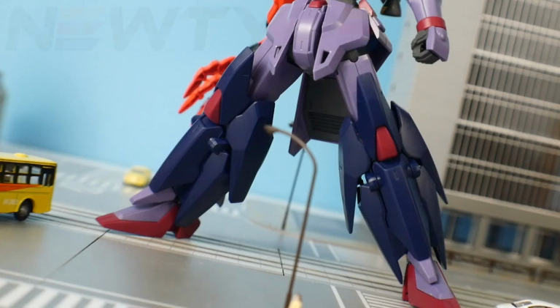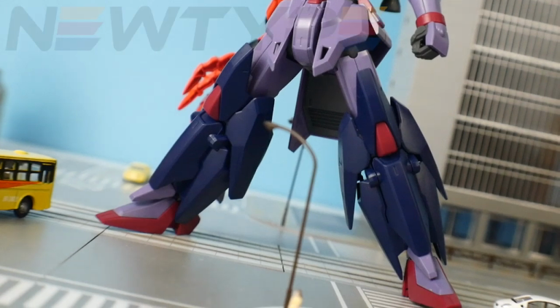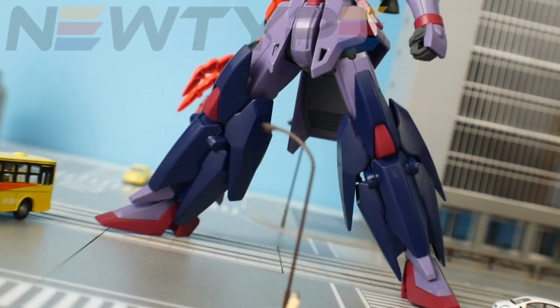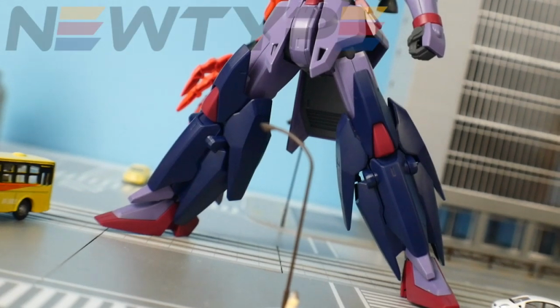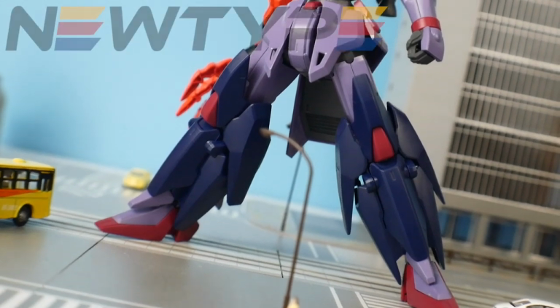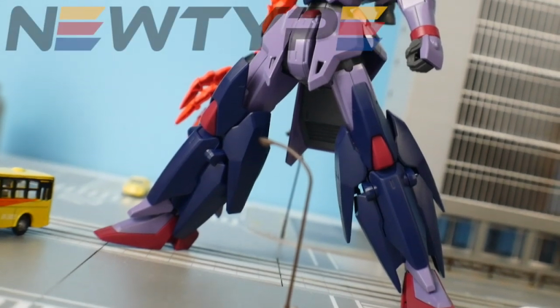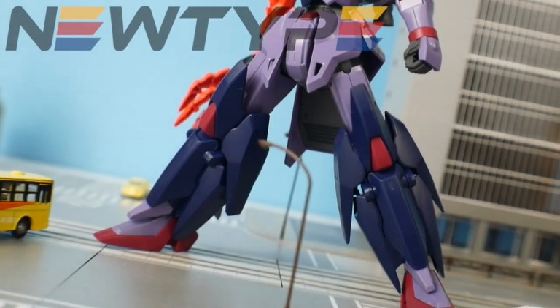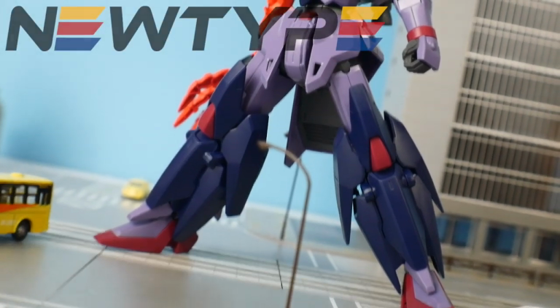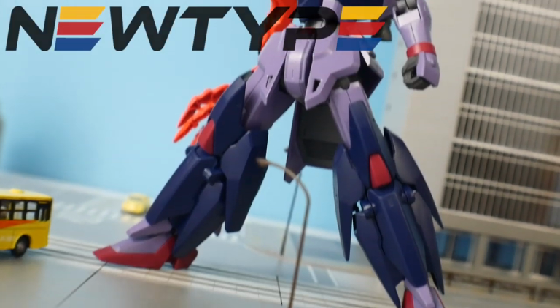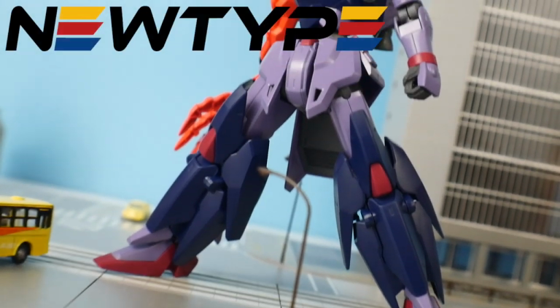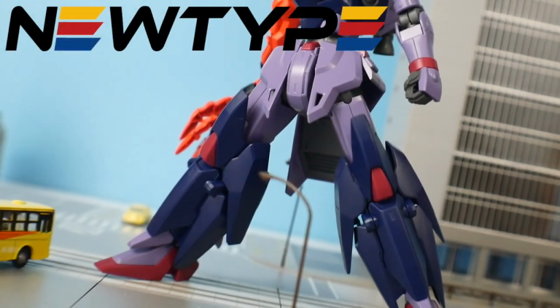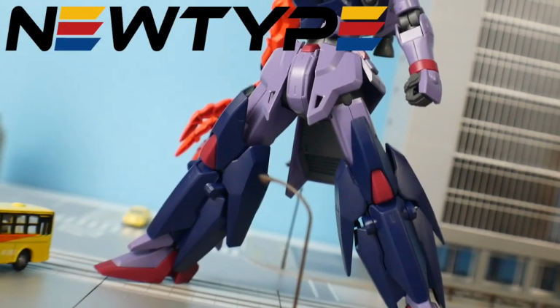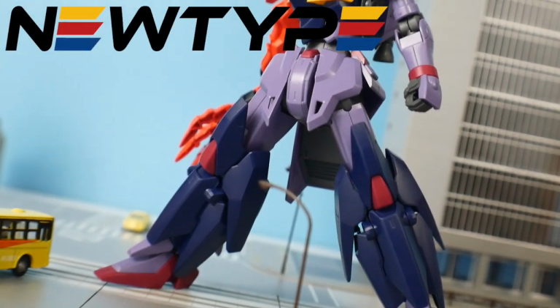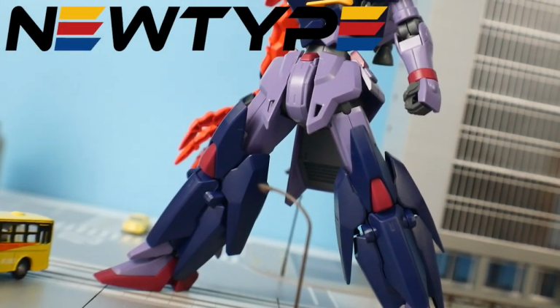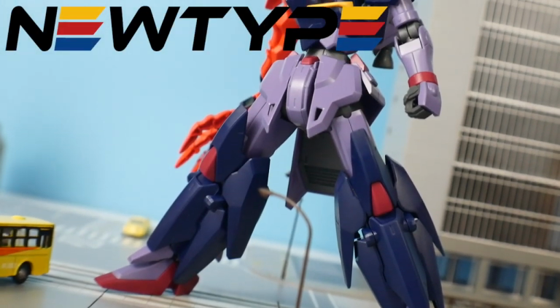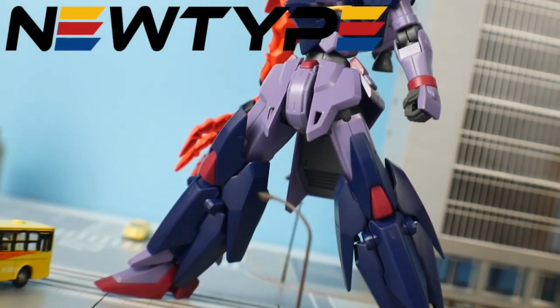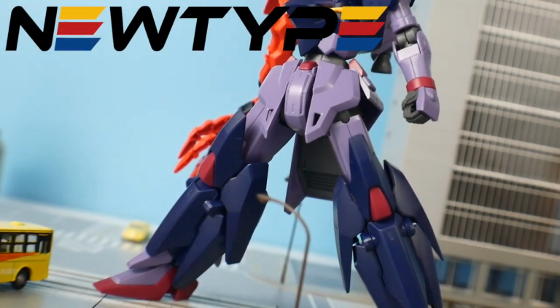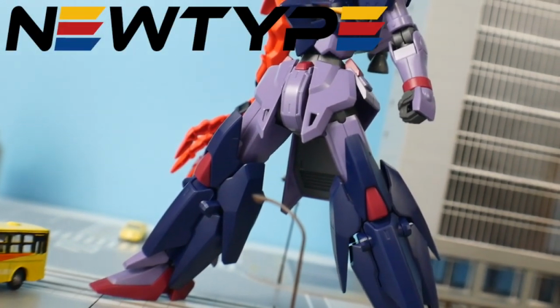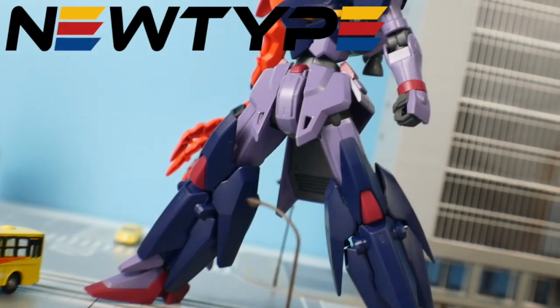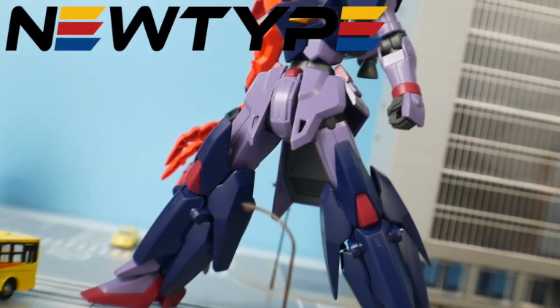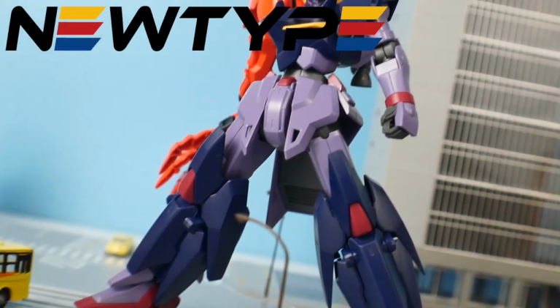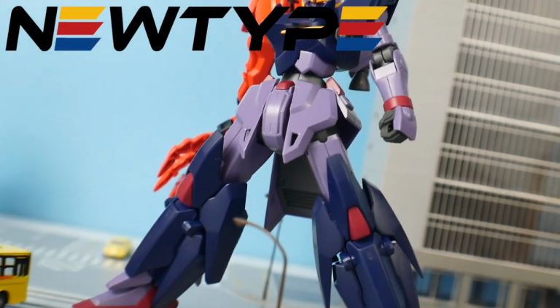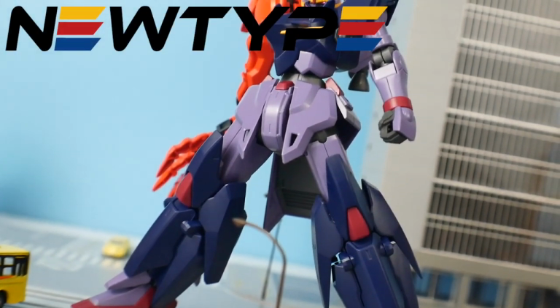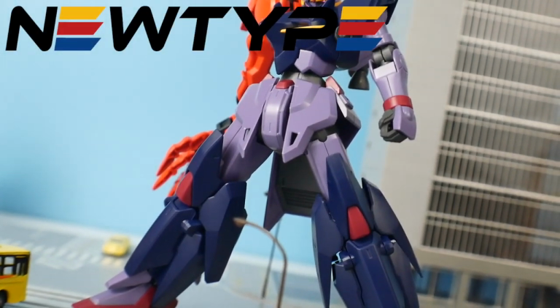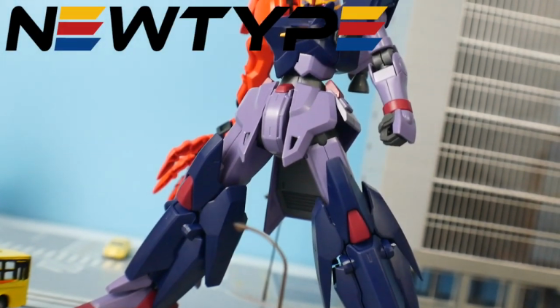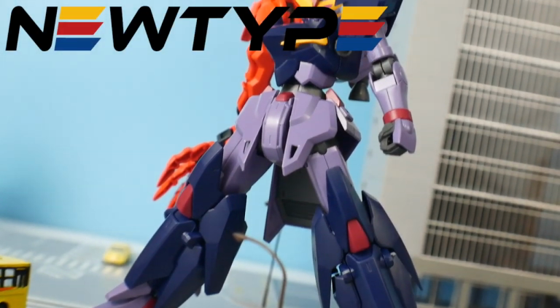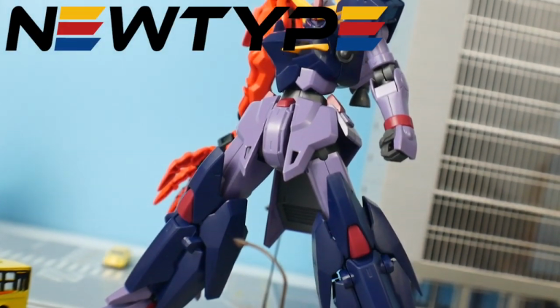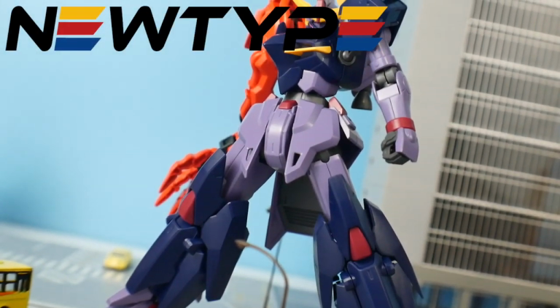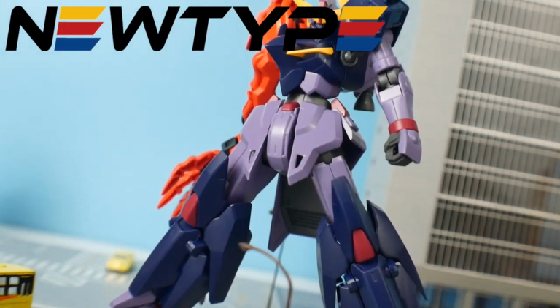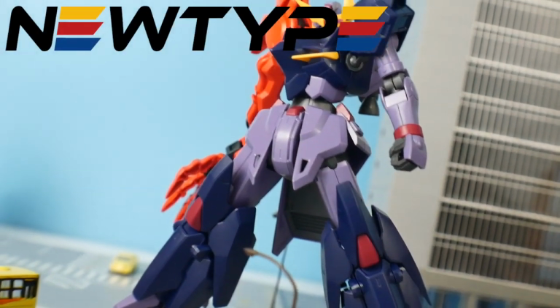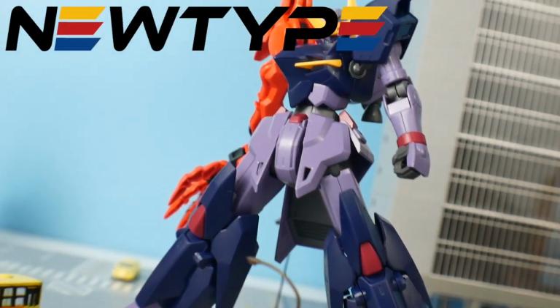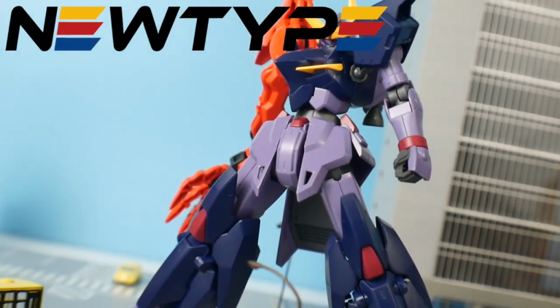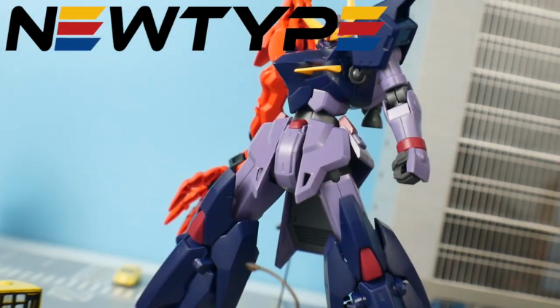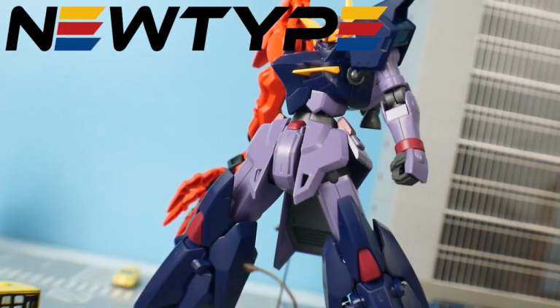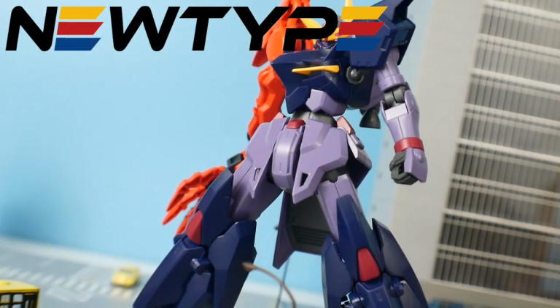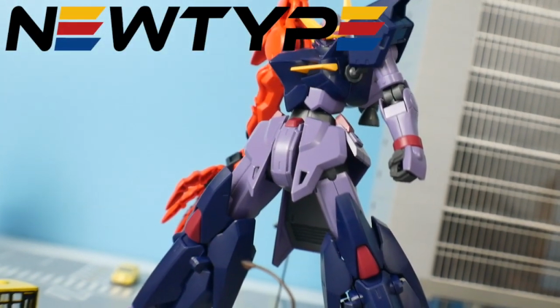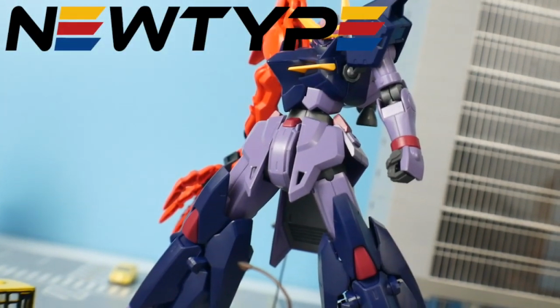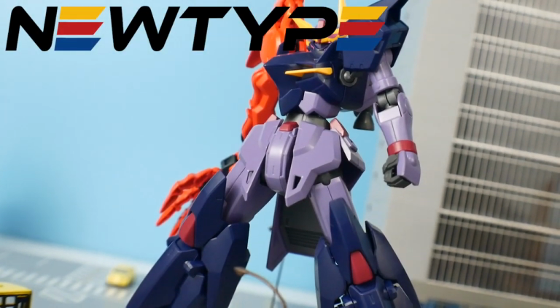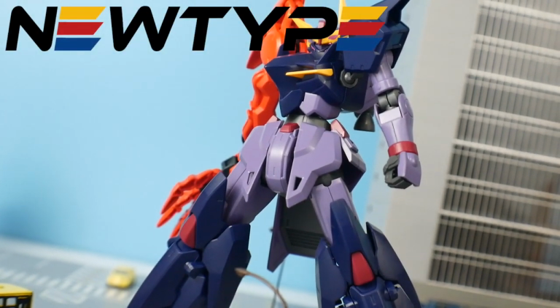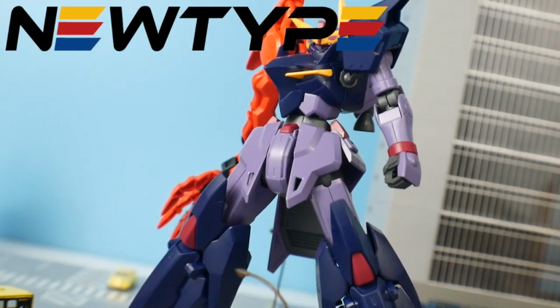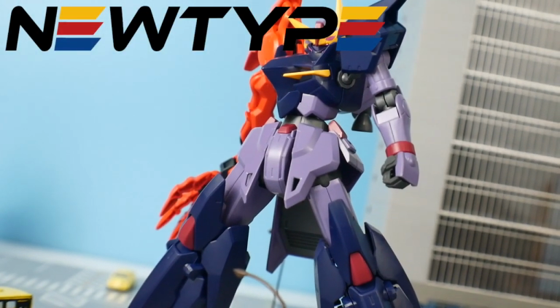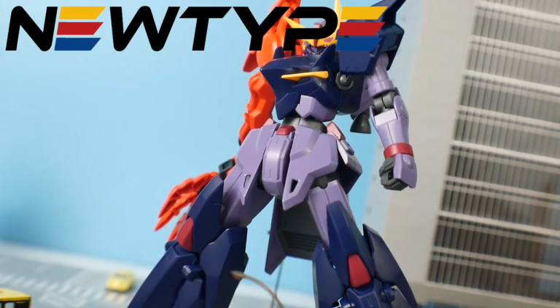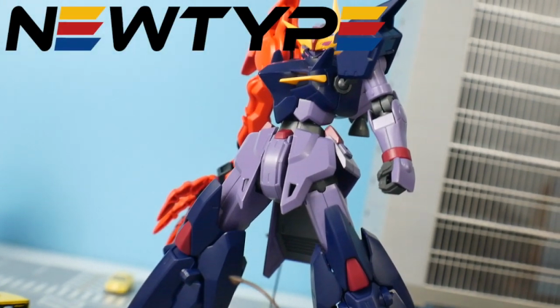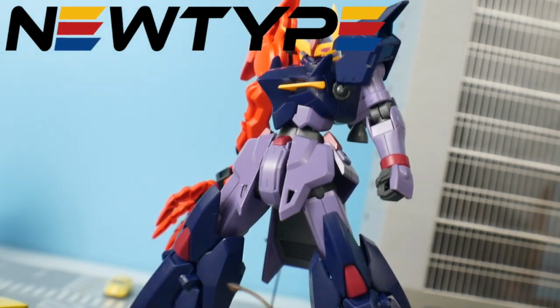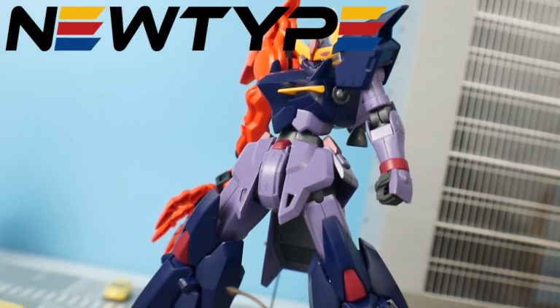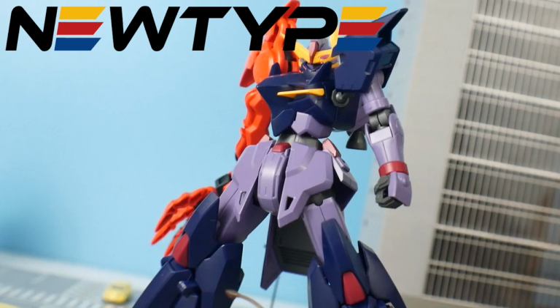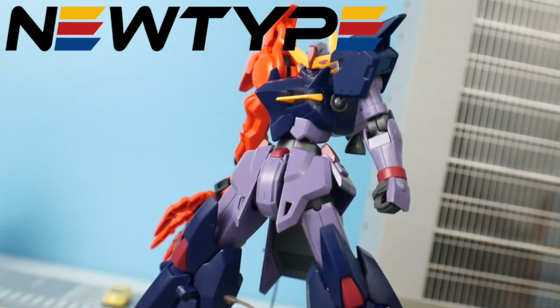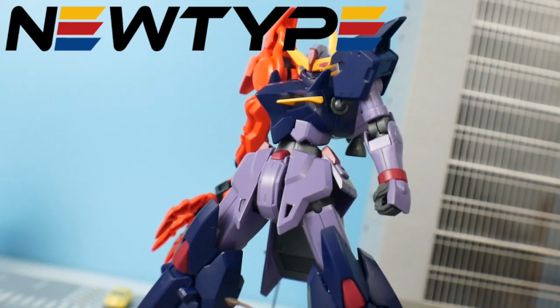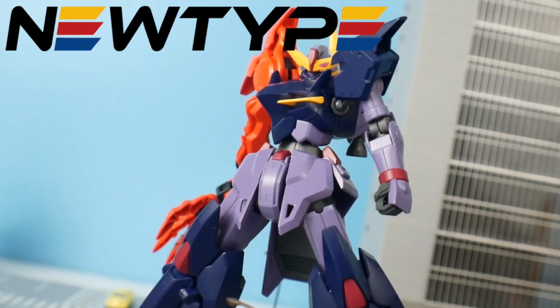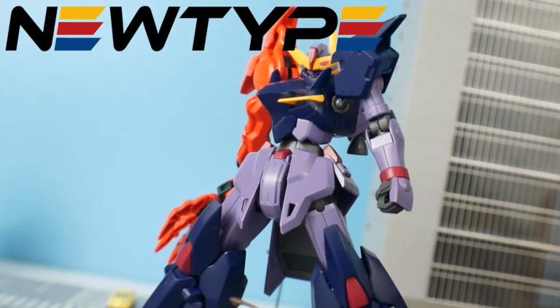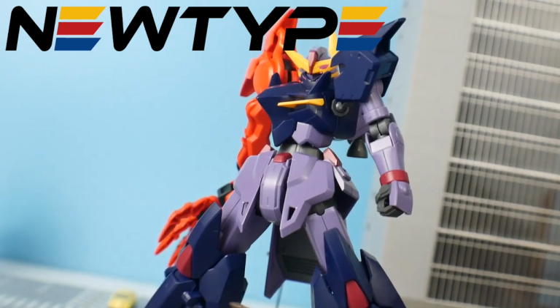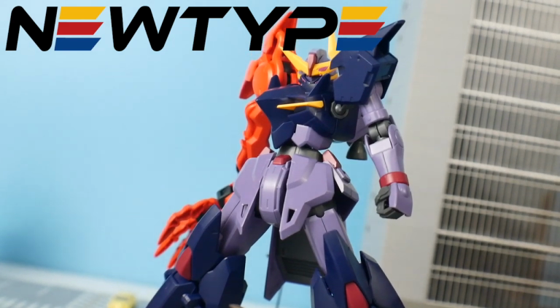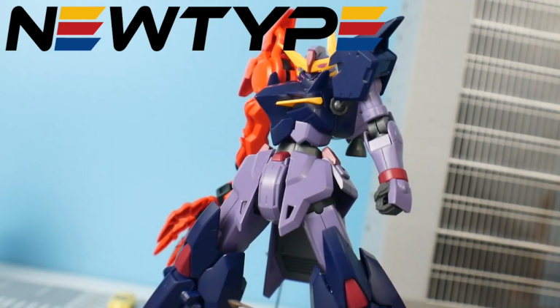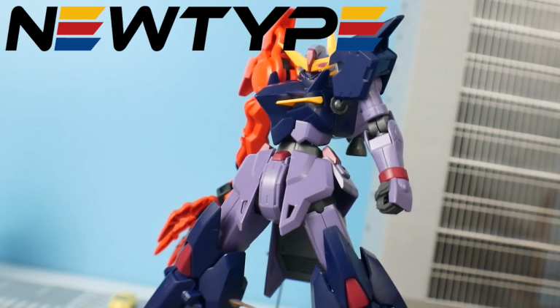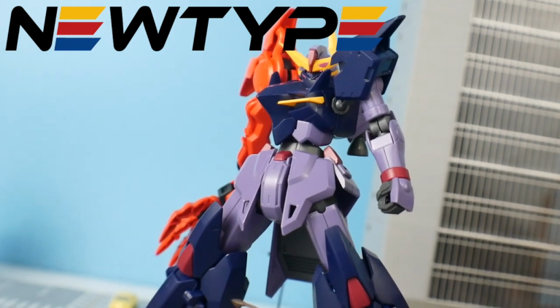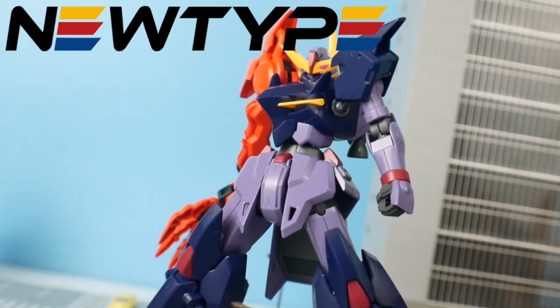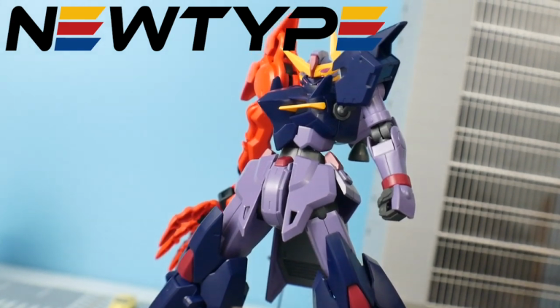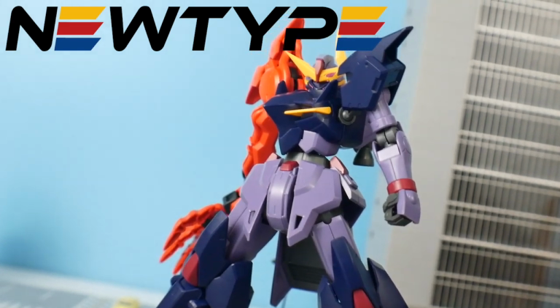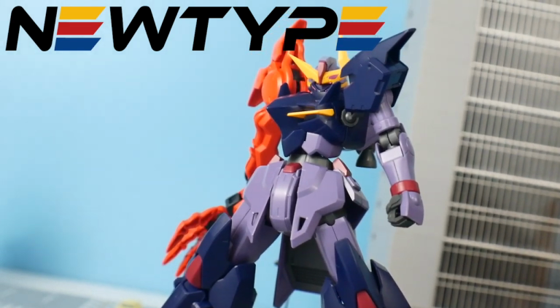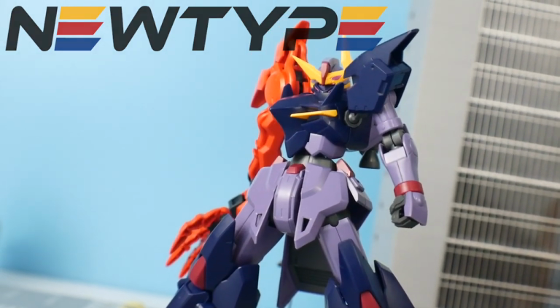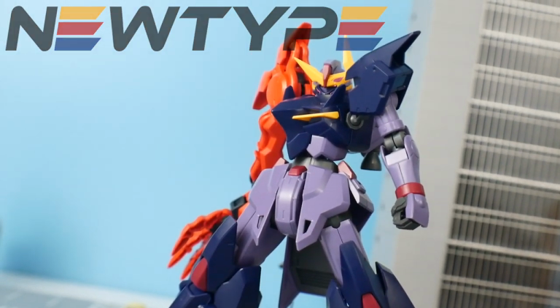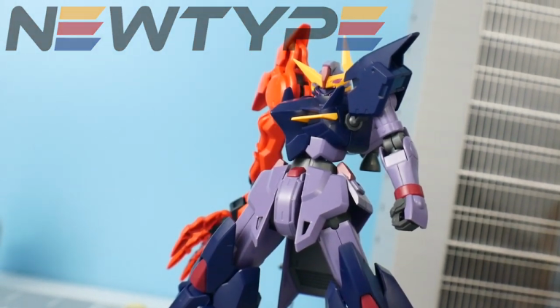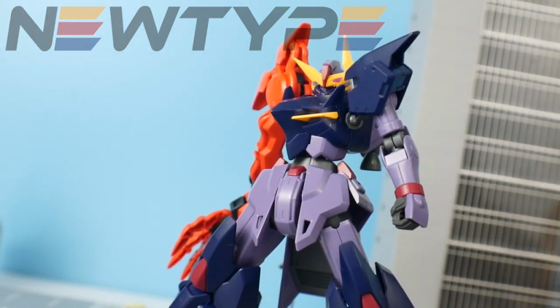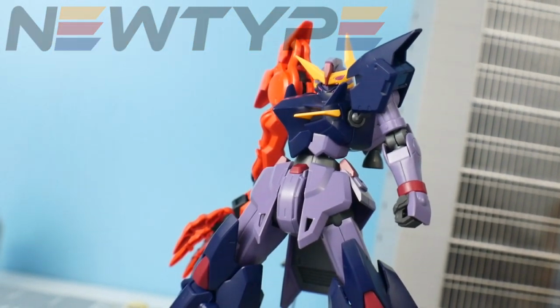If you want to pick up this kit you can go to newtypehq.com and use the promo code Kurosama to get 10% off.